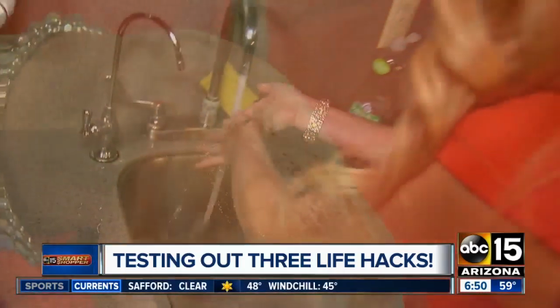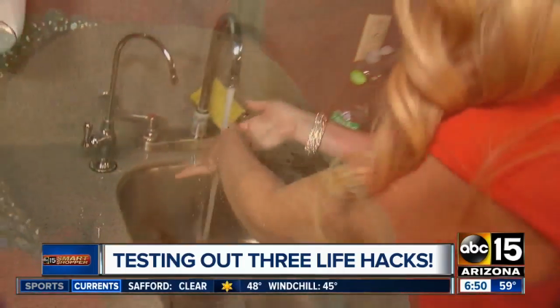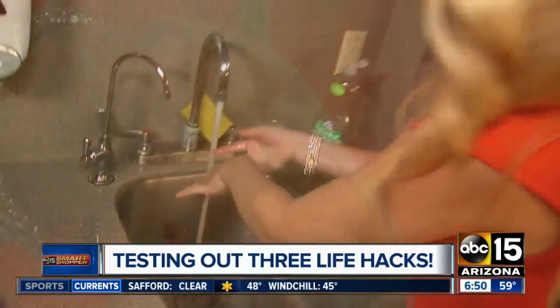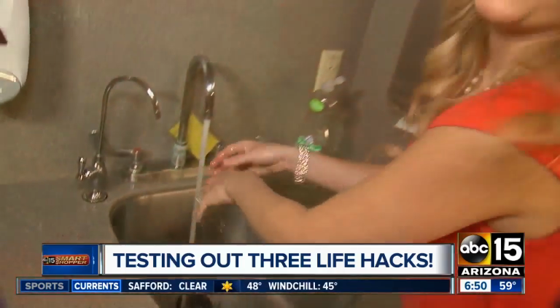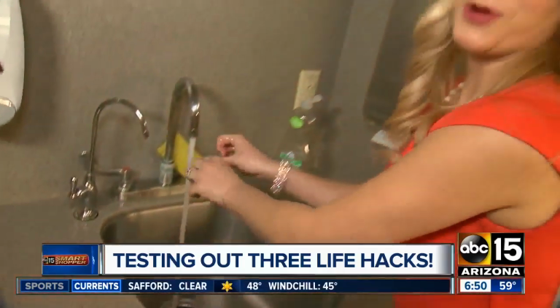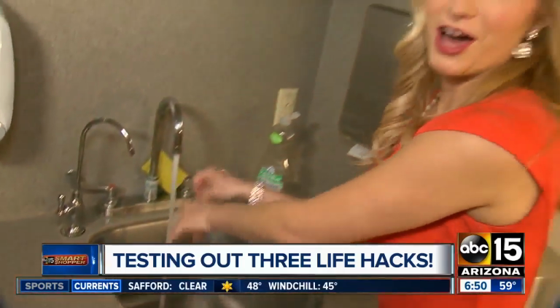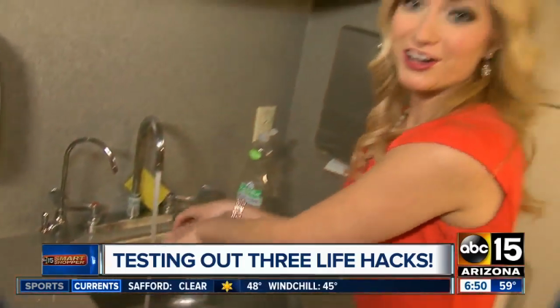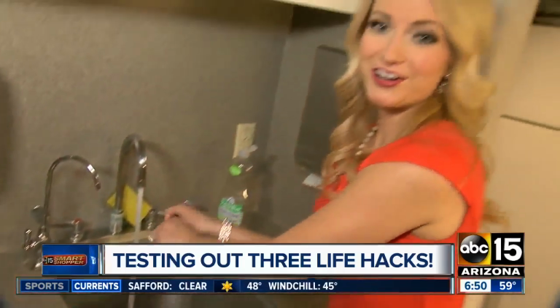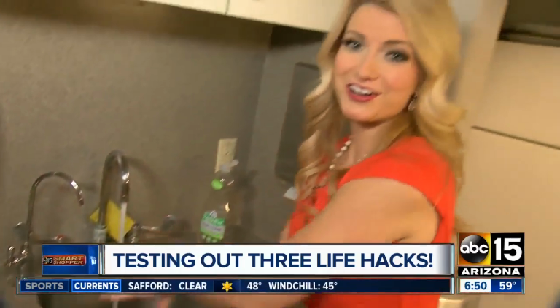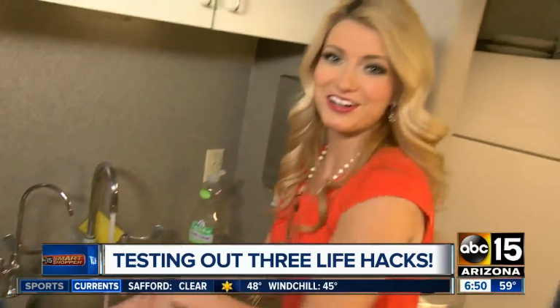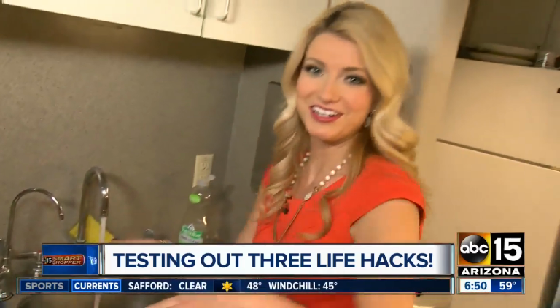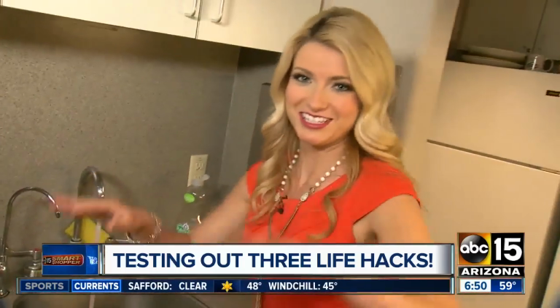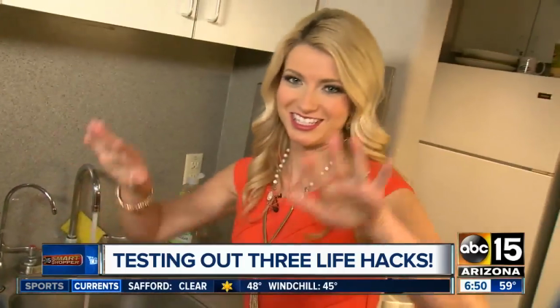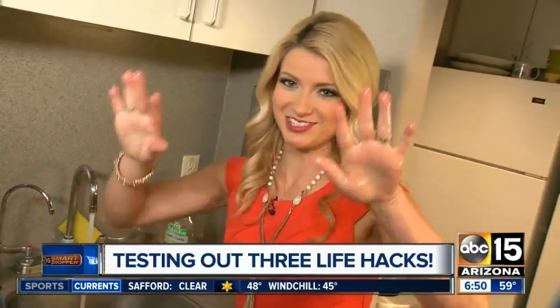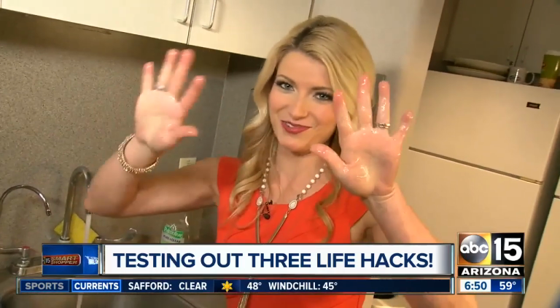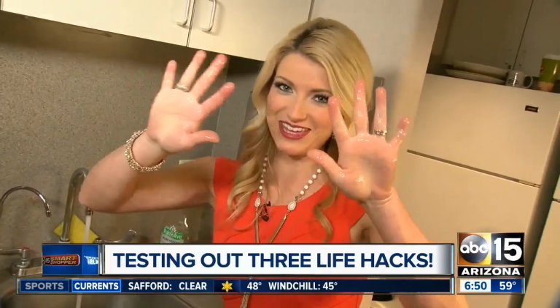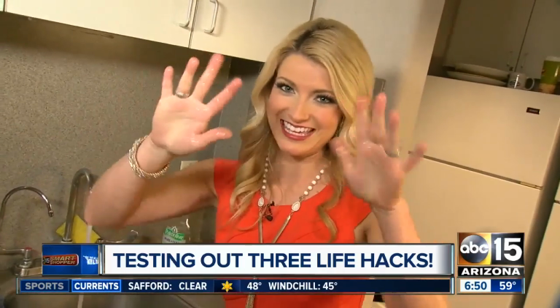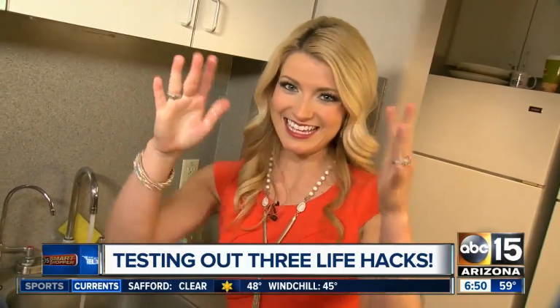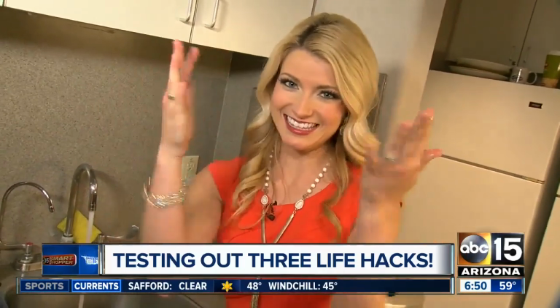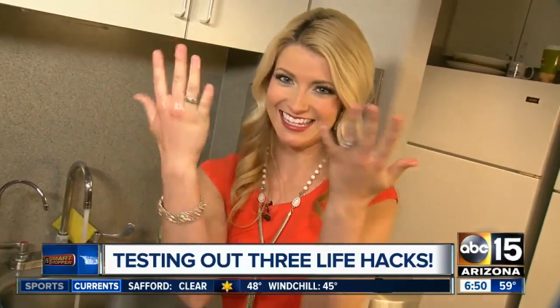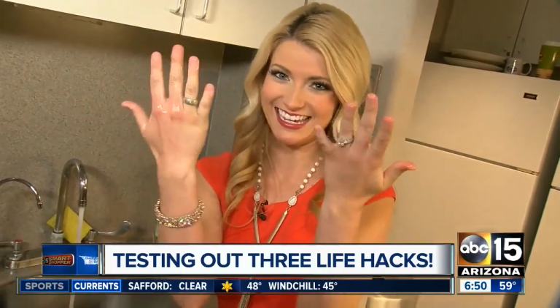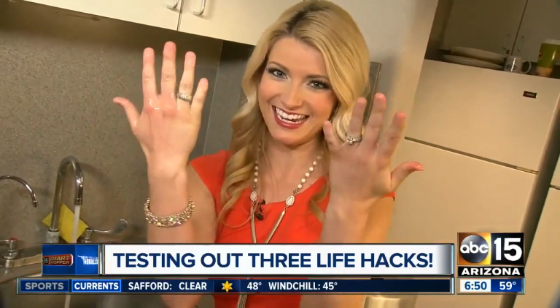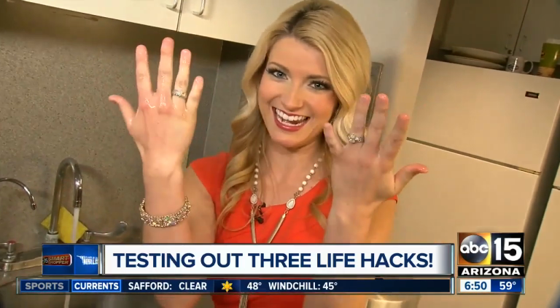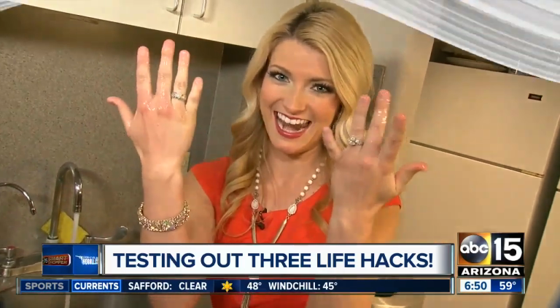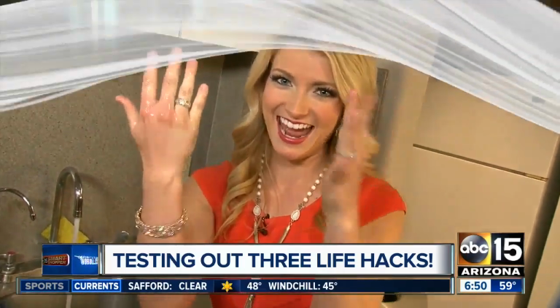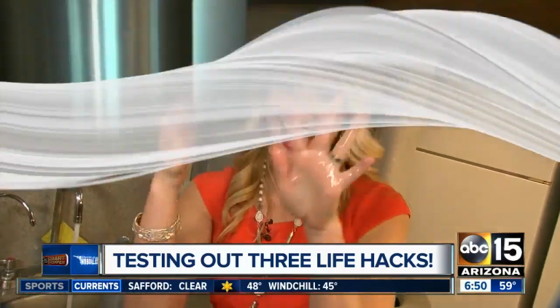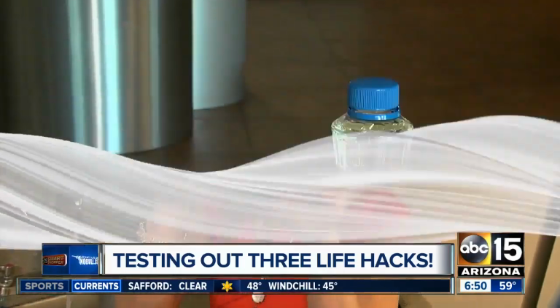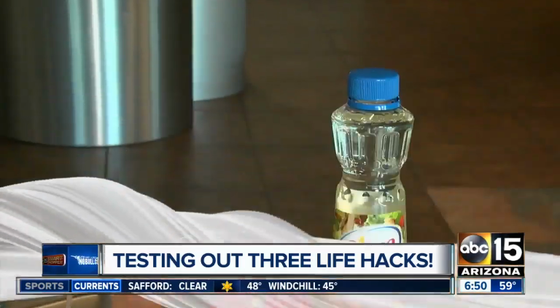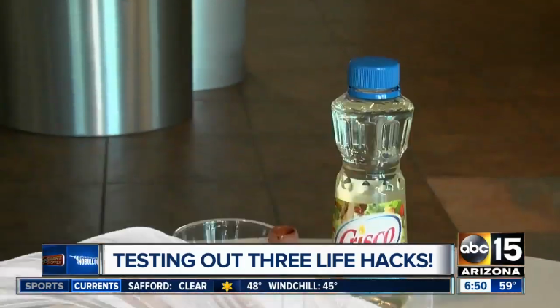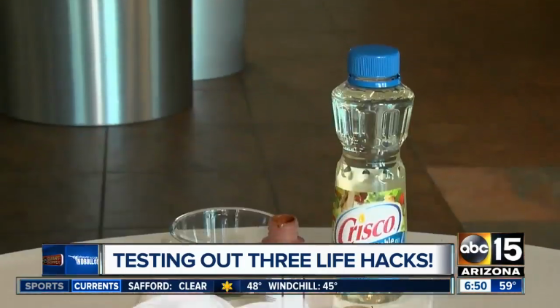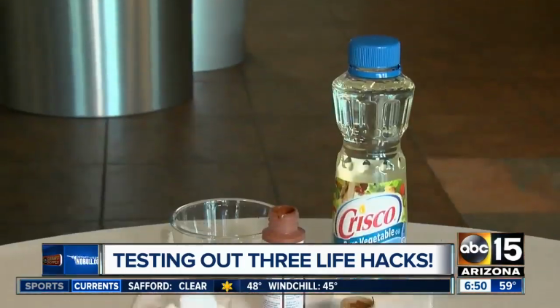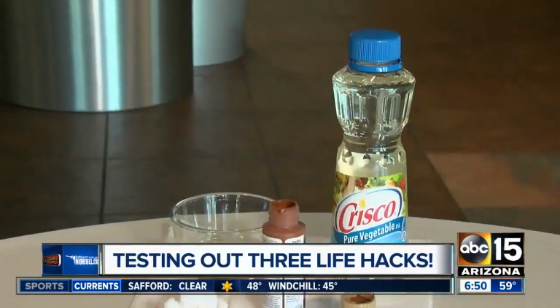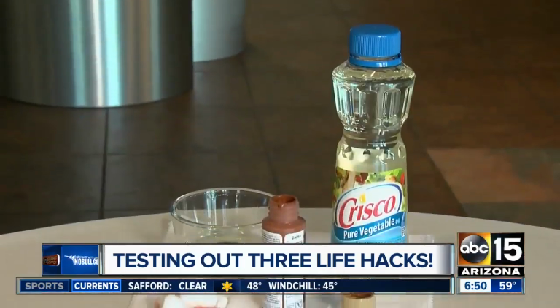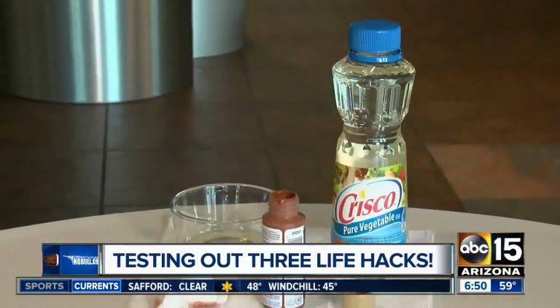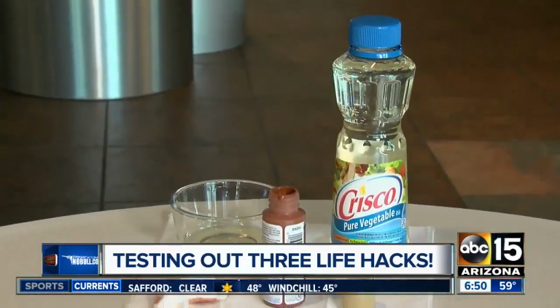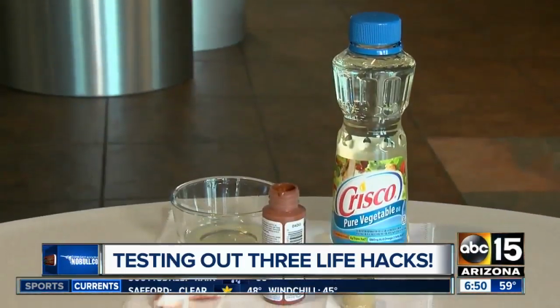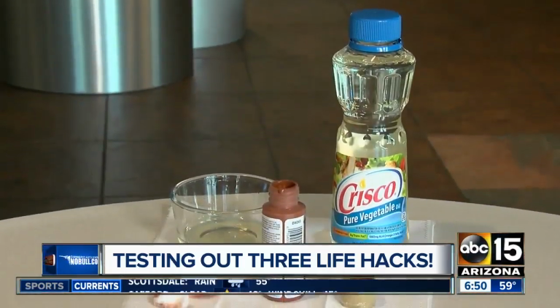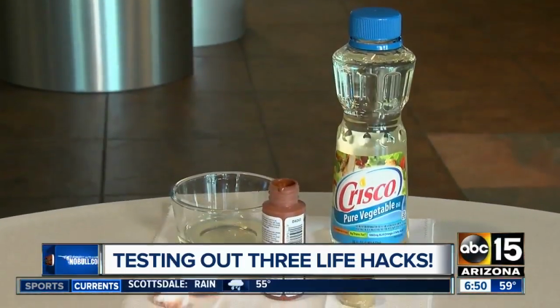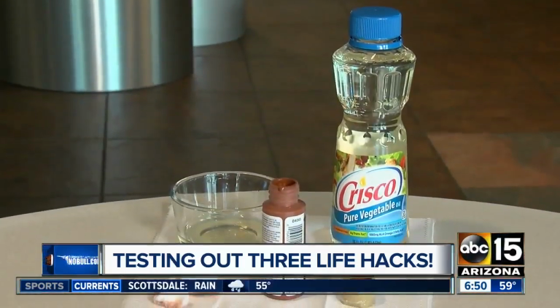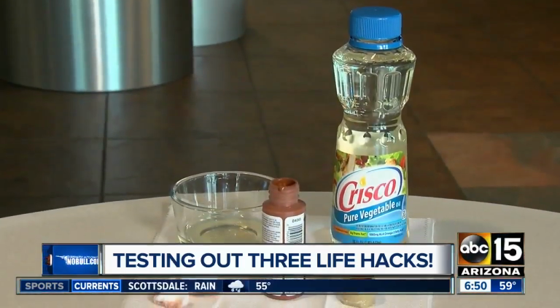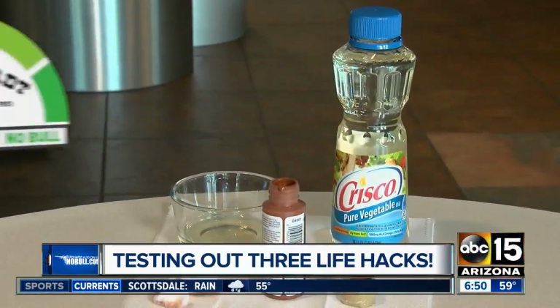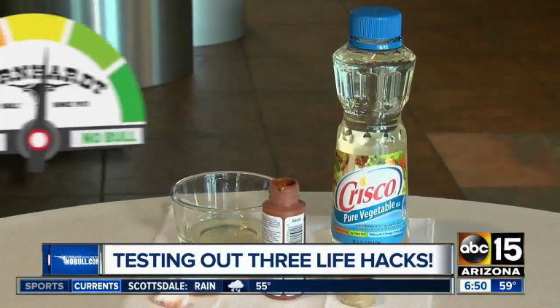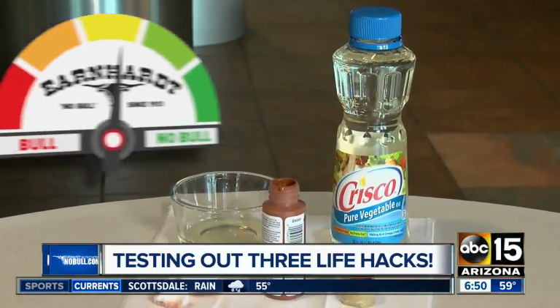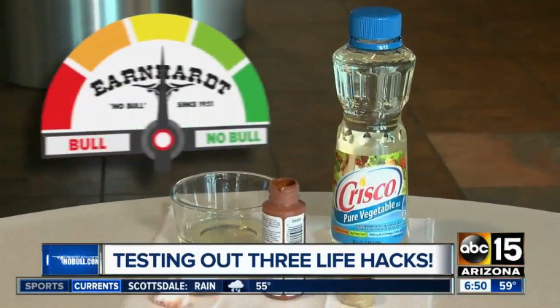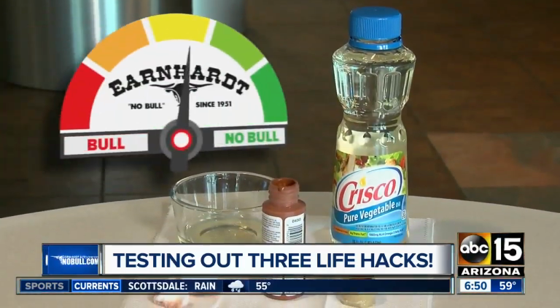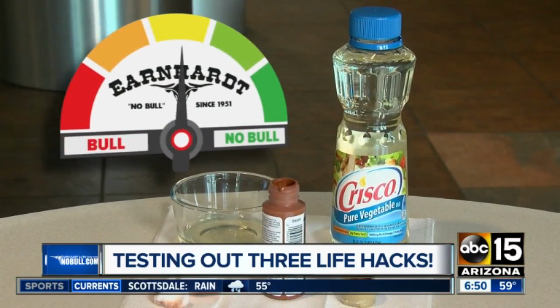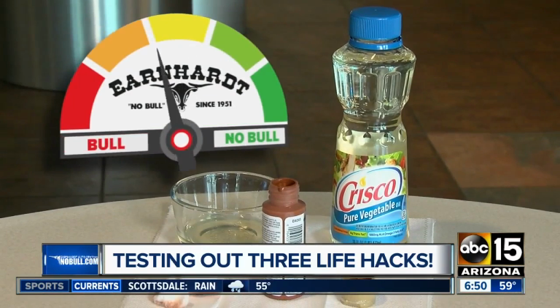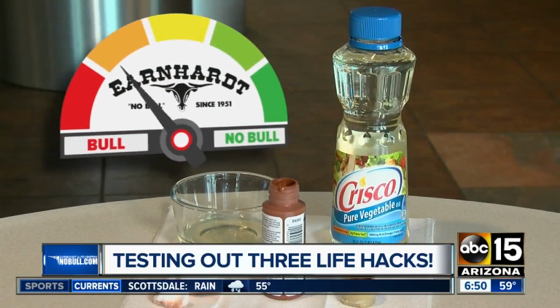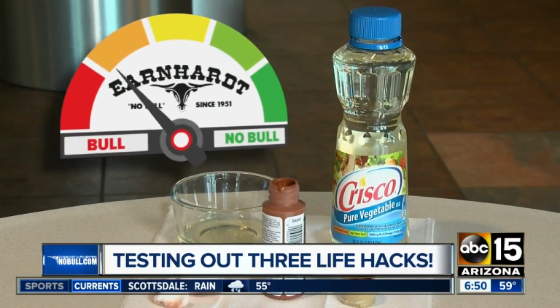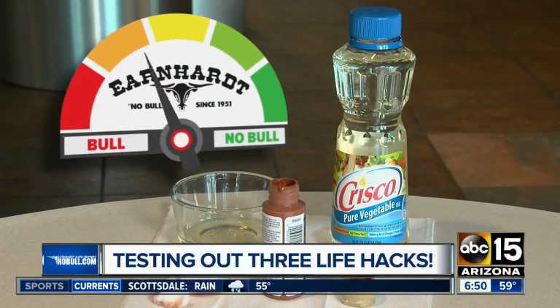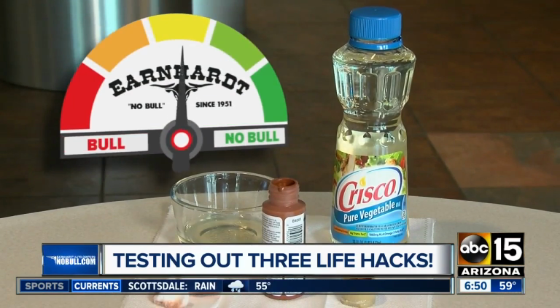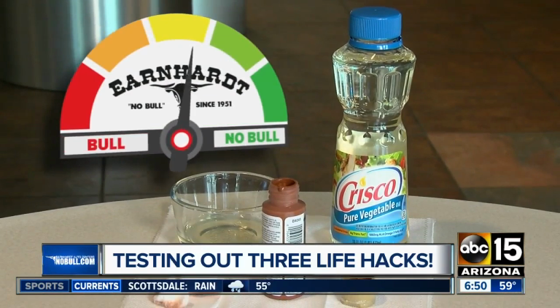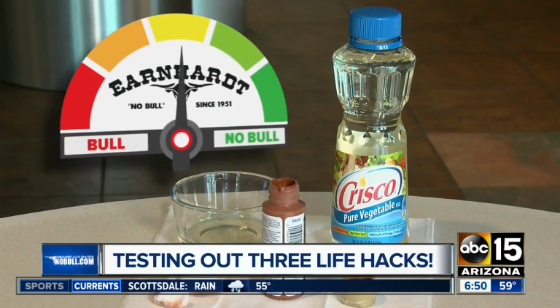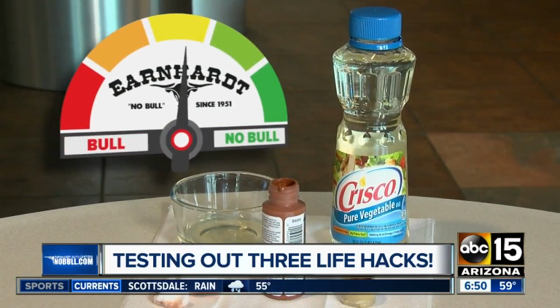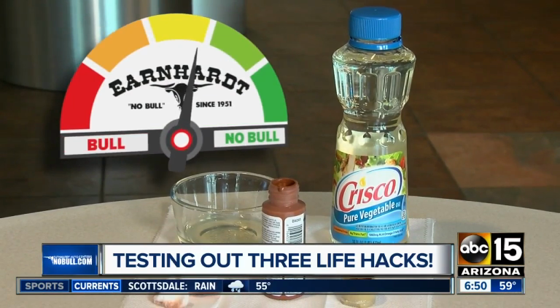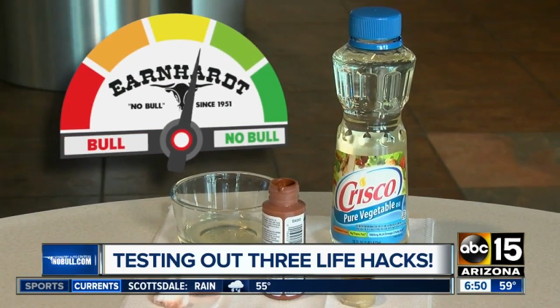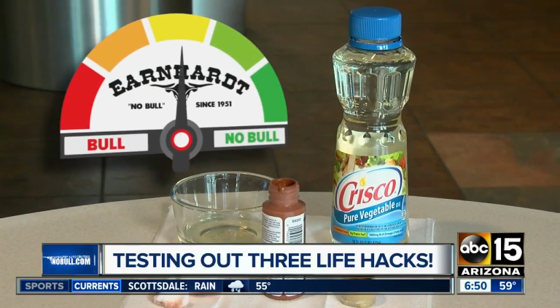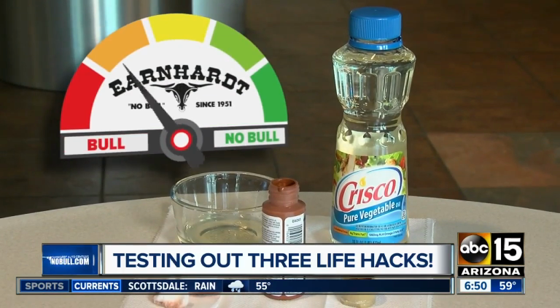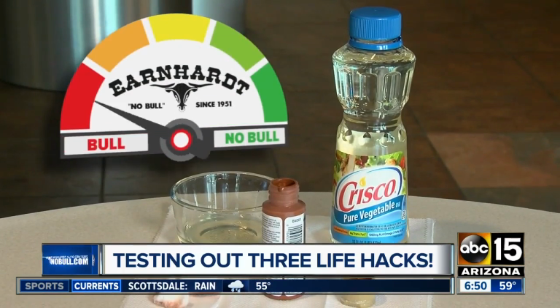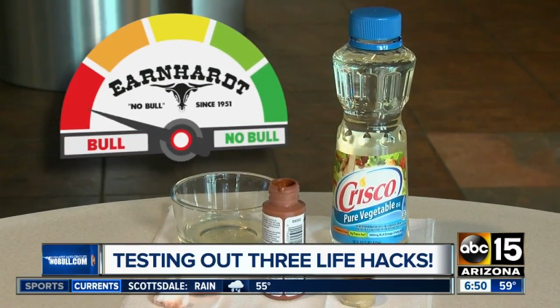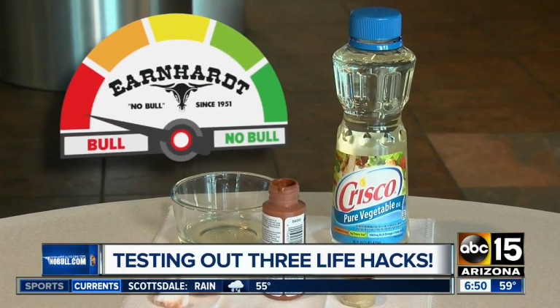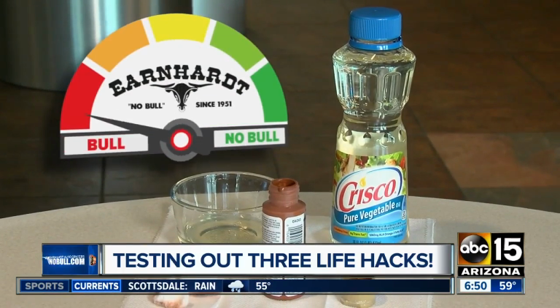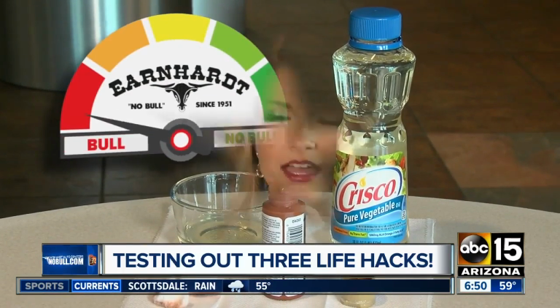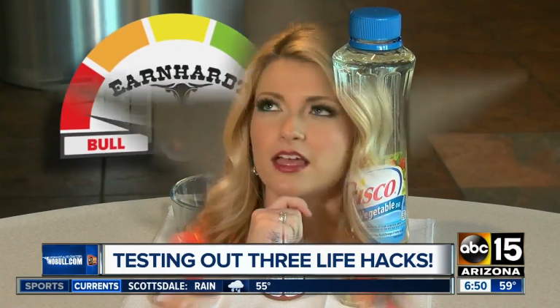Soap and water — squeaky clean. Oil be giving this life hack a no-go. It's bowl.